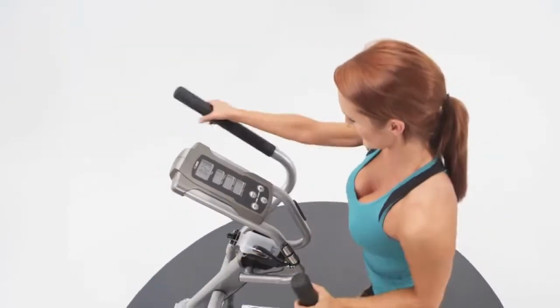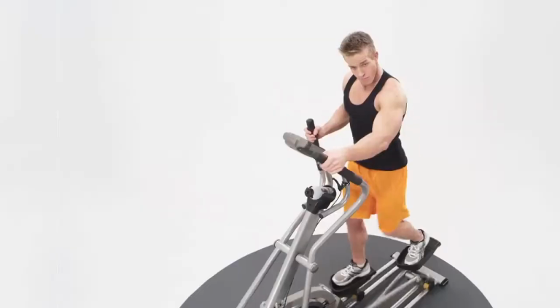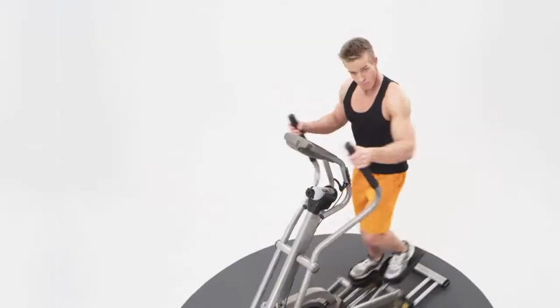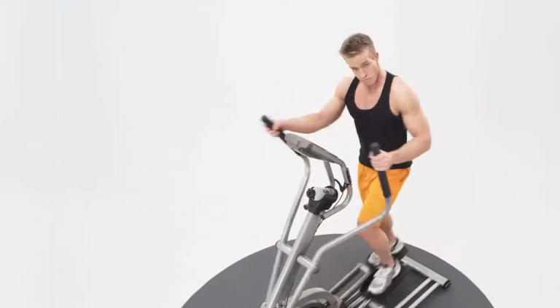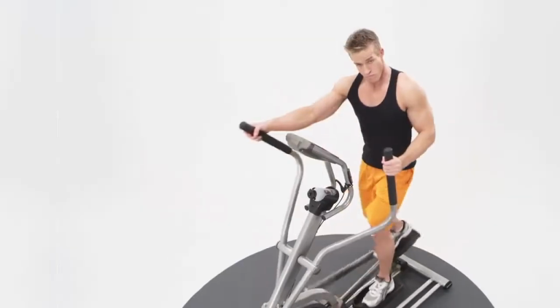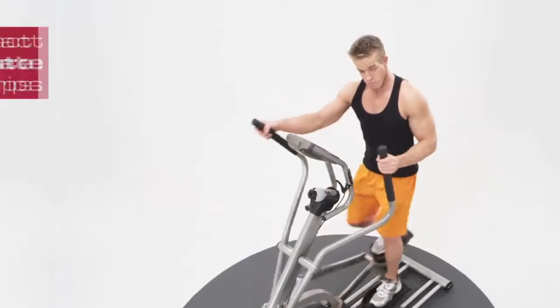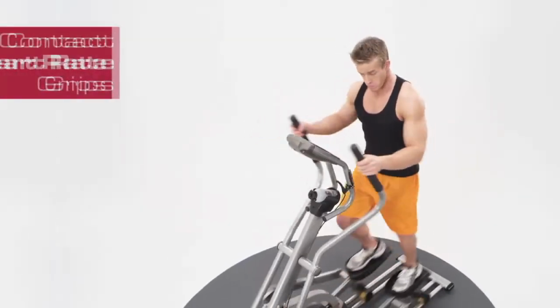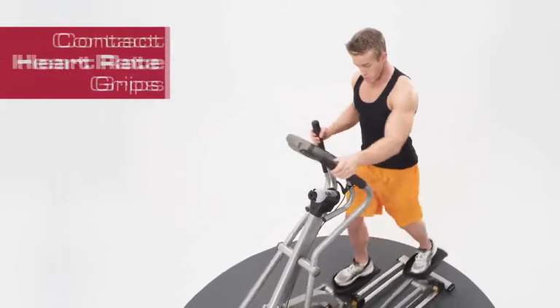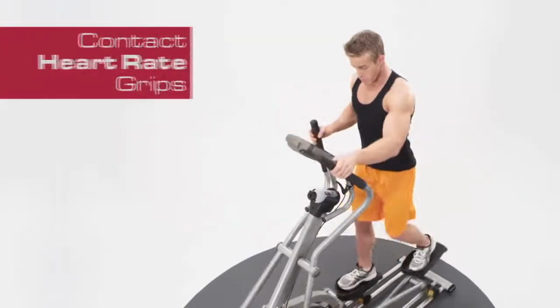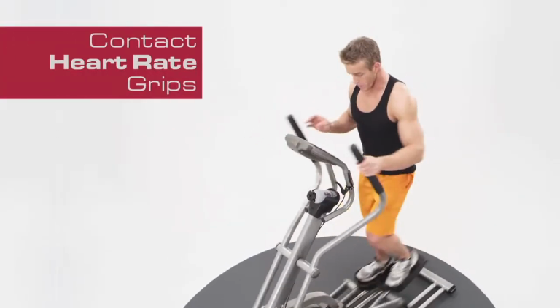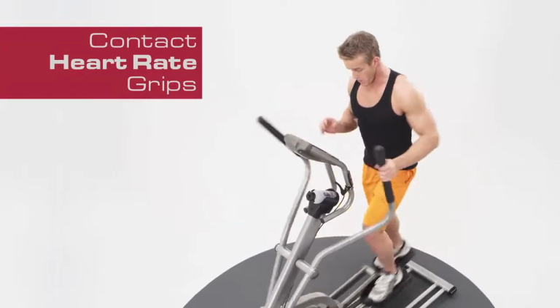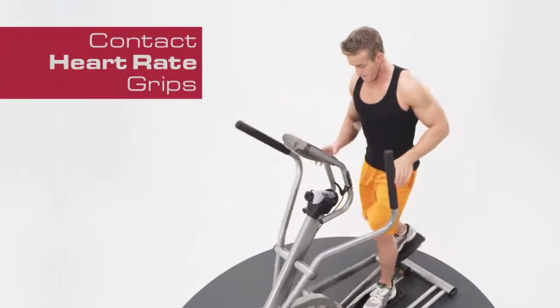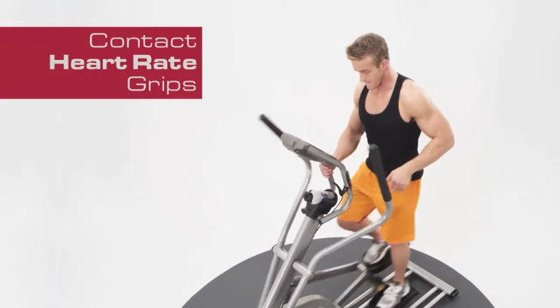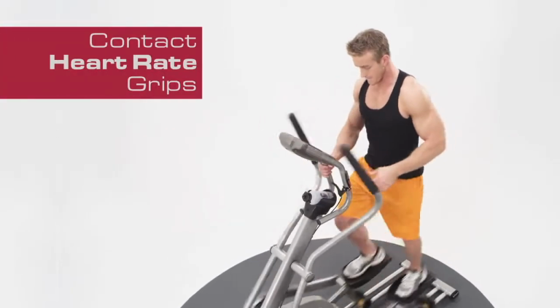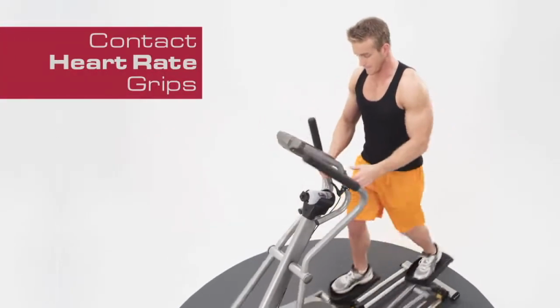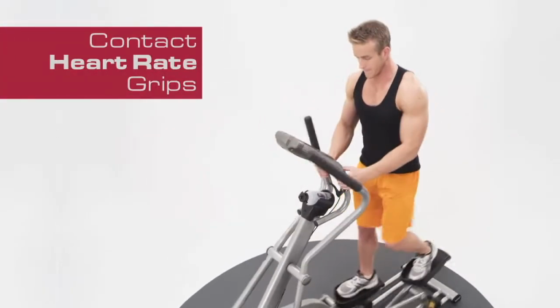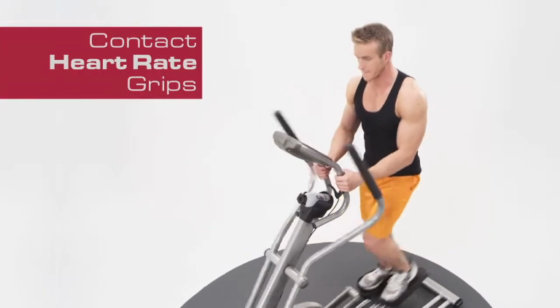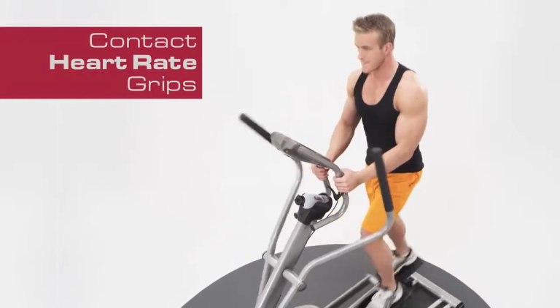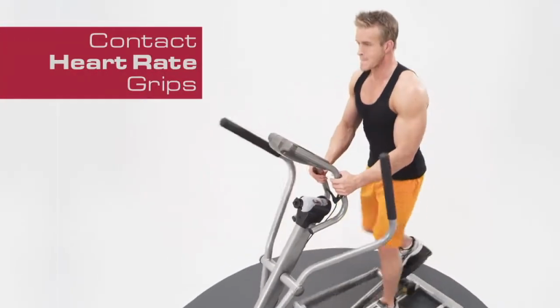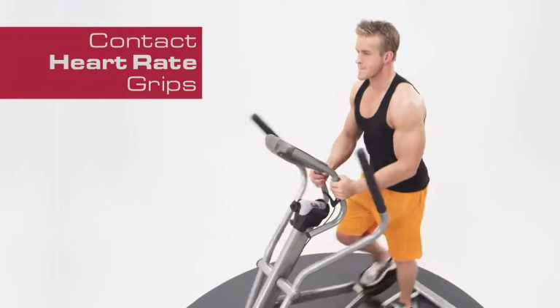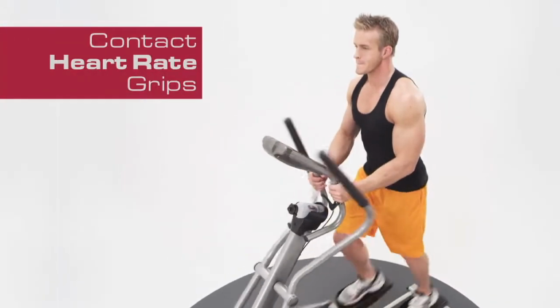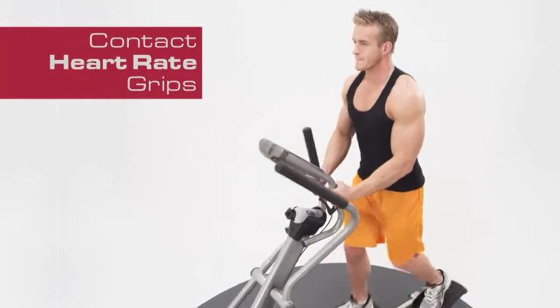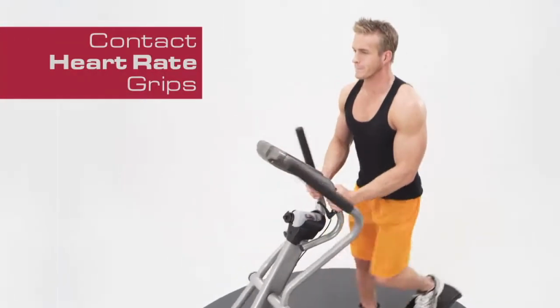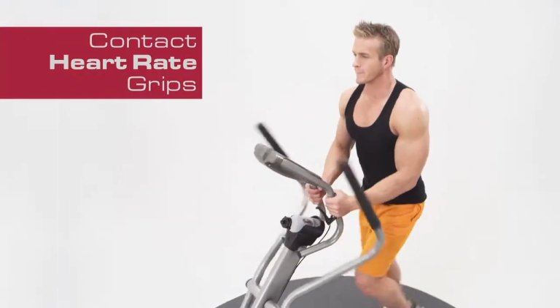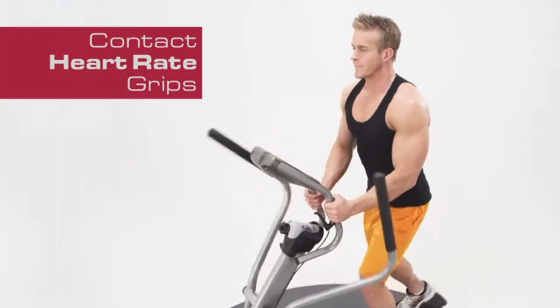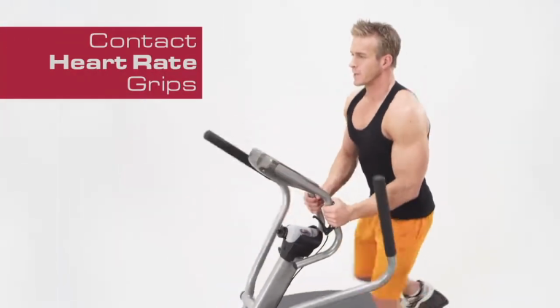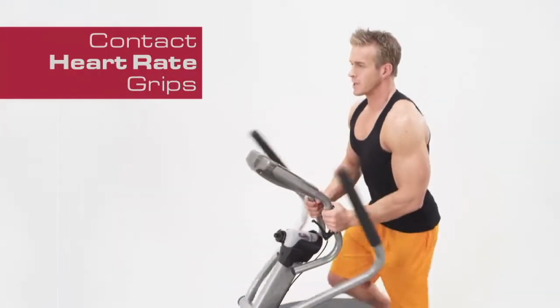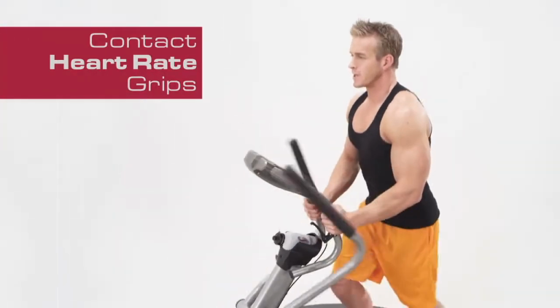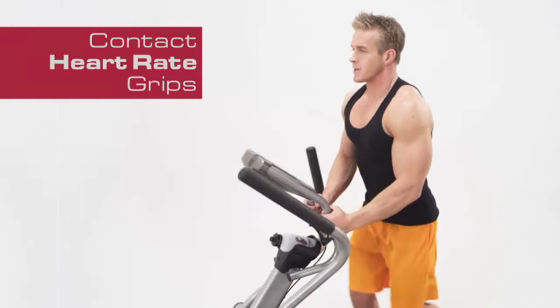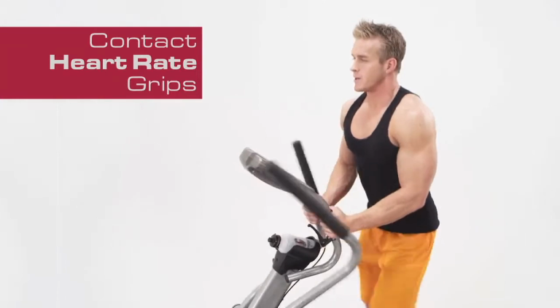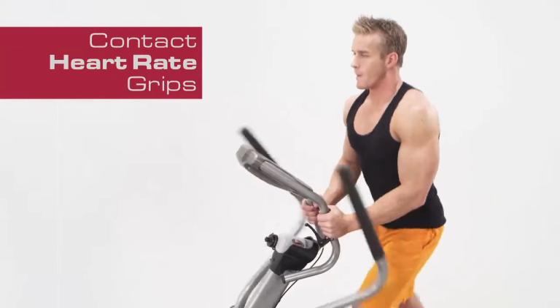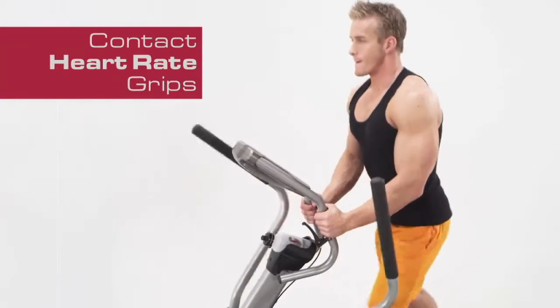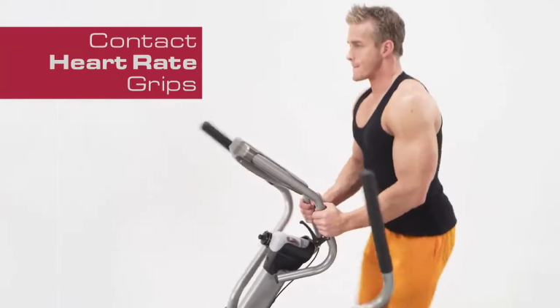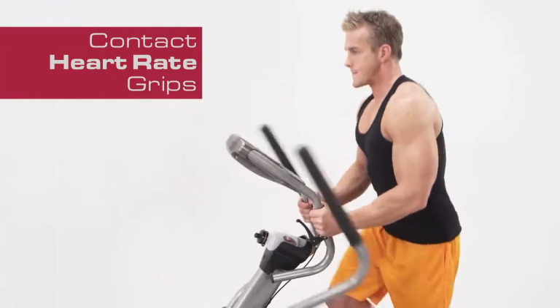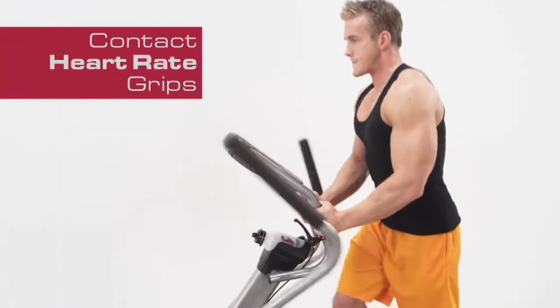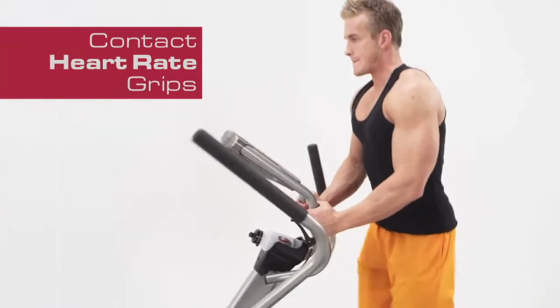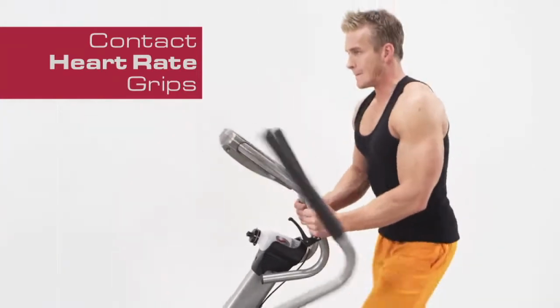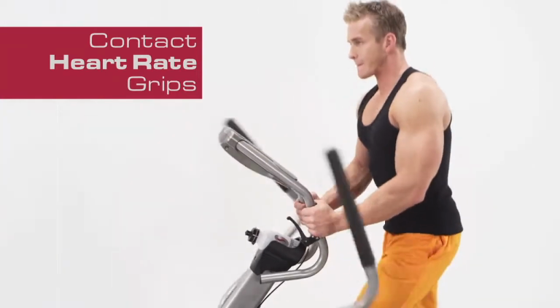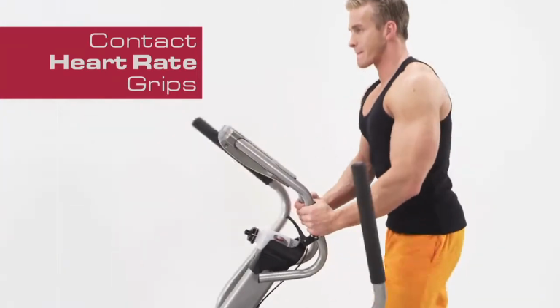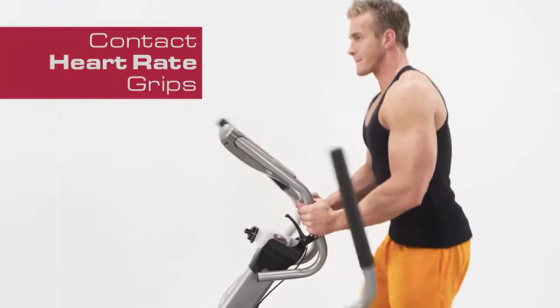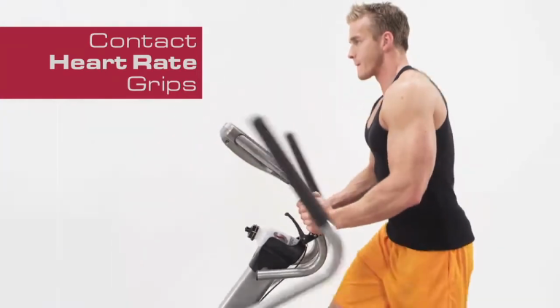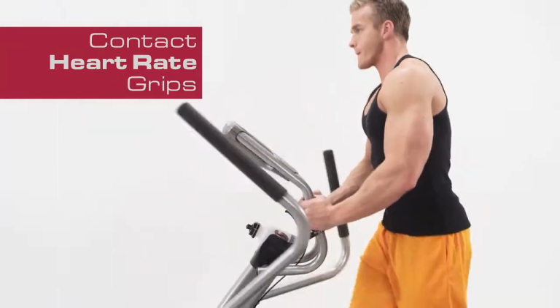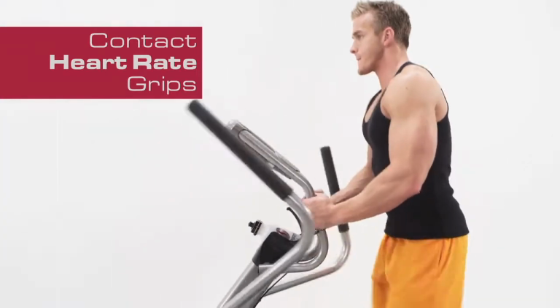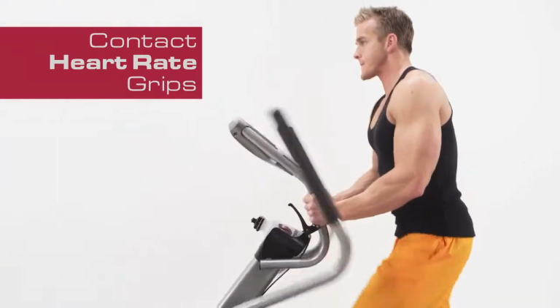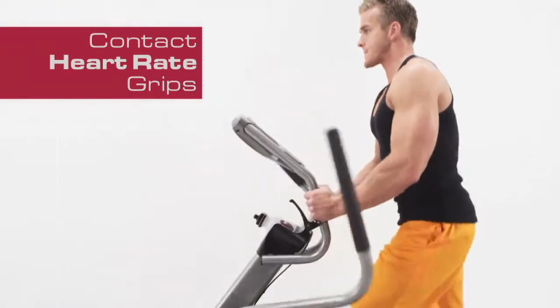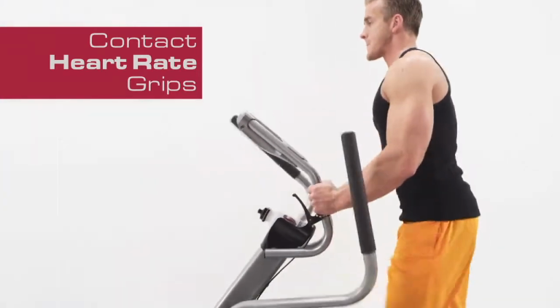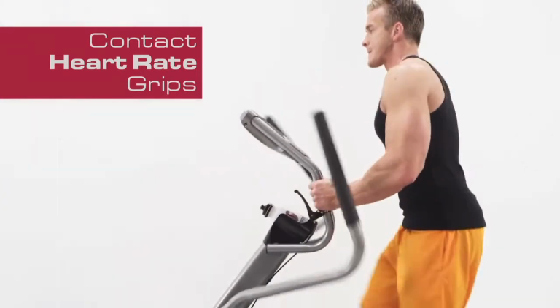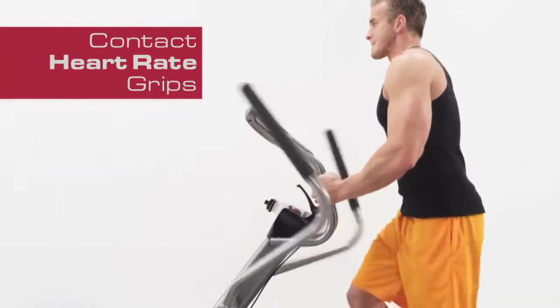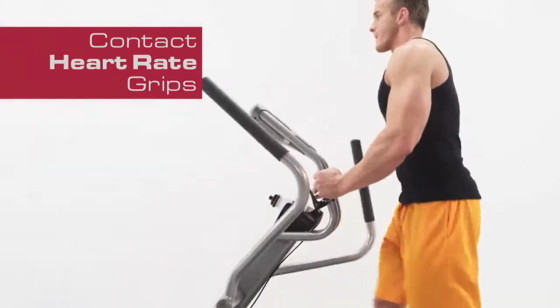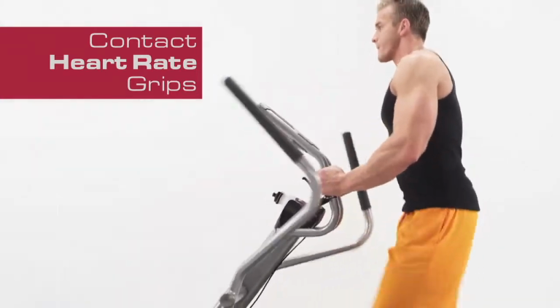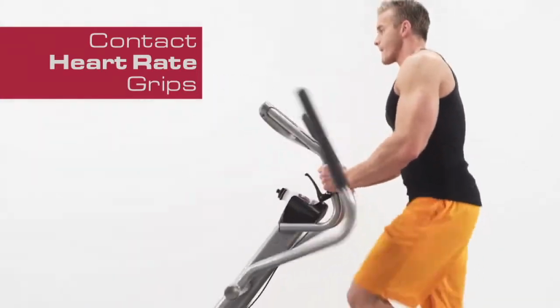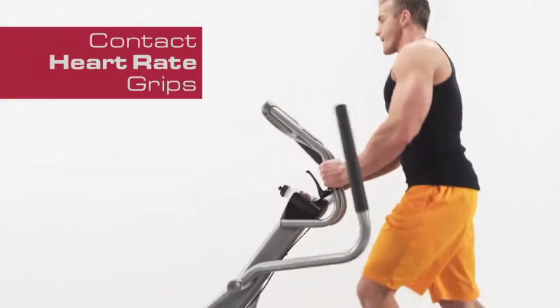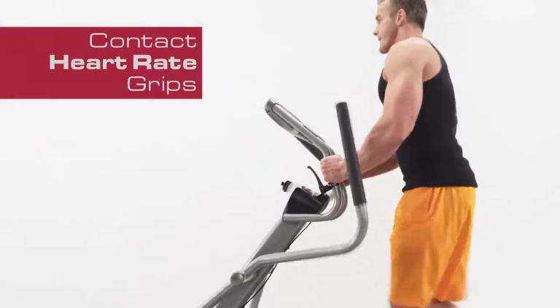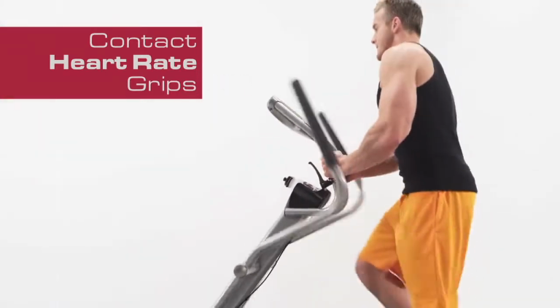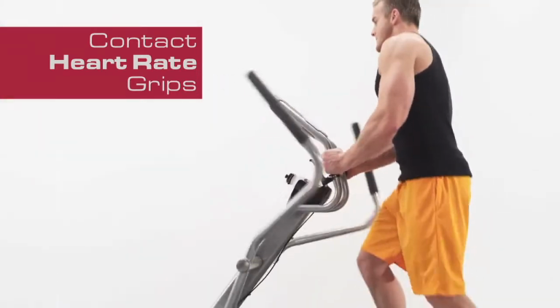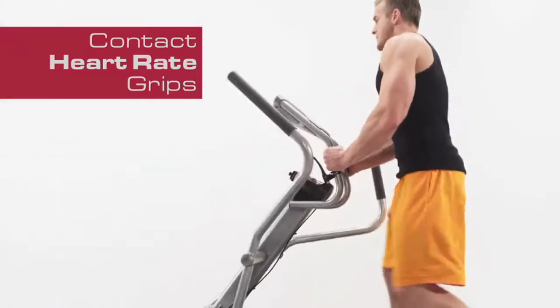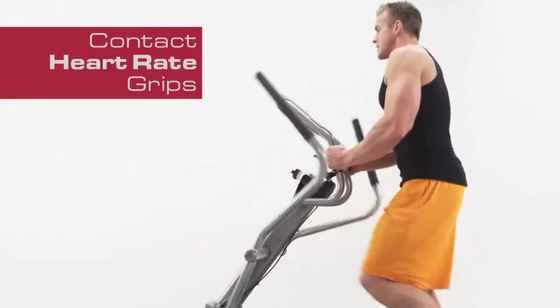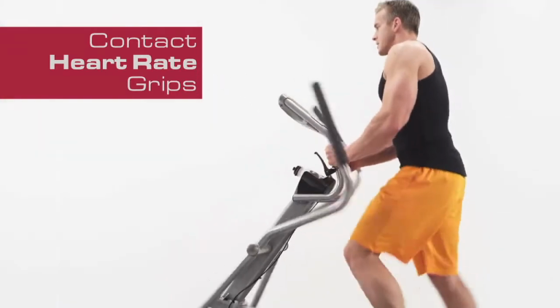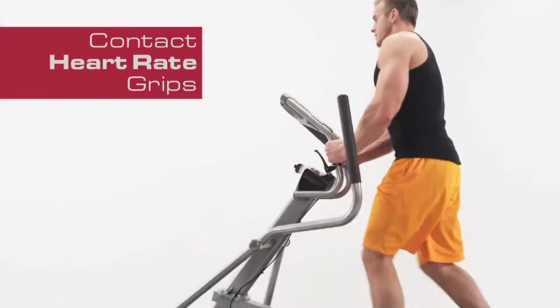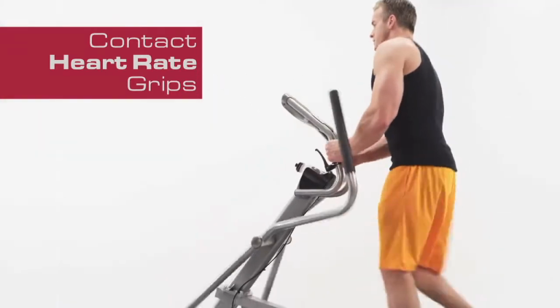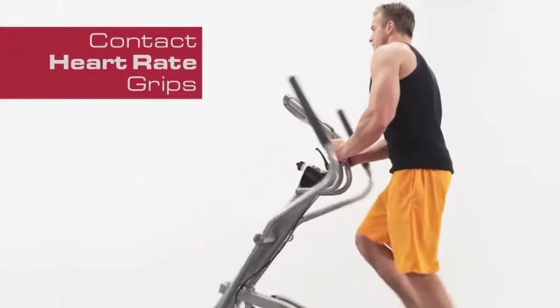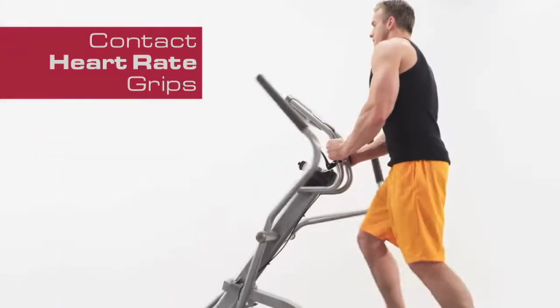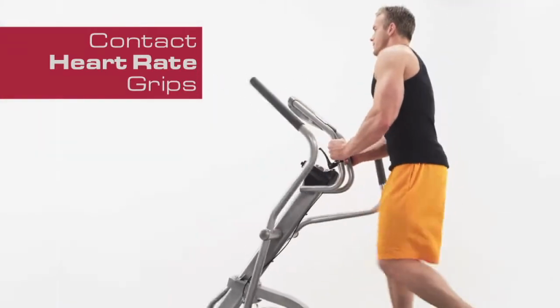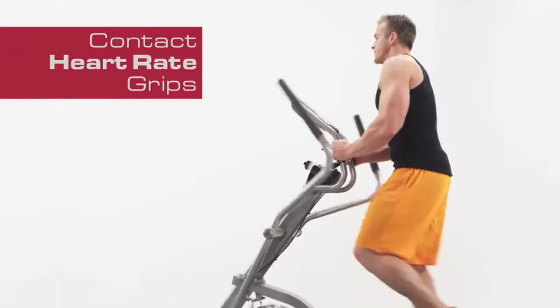And with the ergonomically correct contact heart rate grips, you can rest assured you are getting the customized workout you expect.